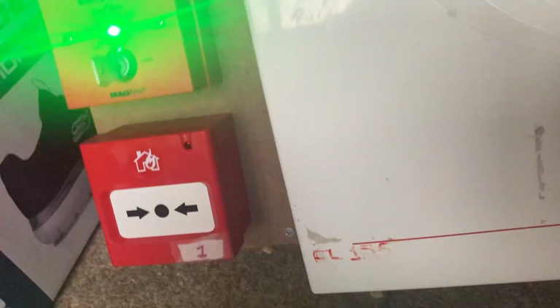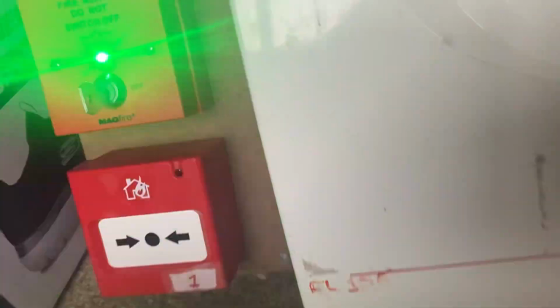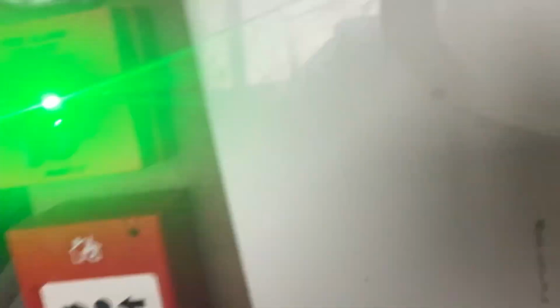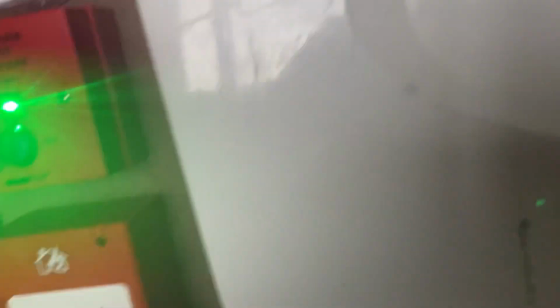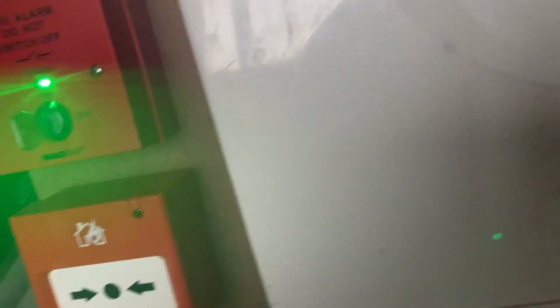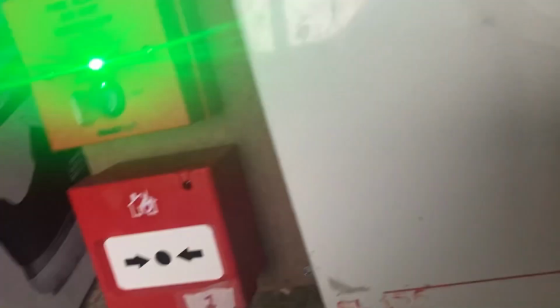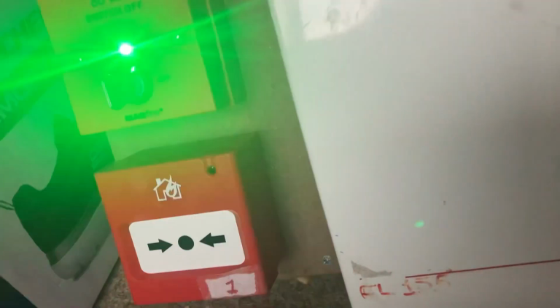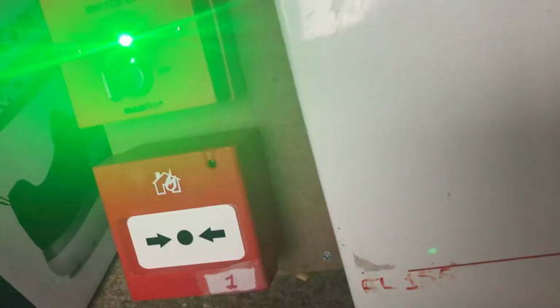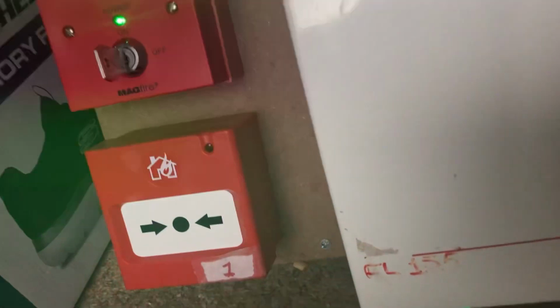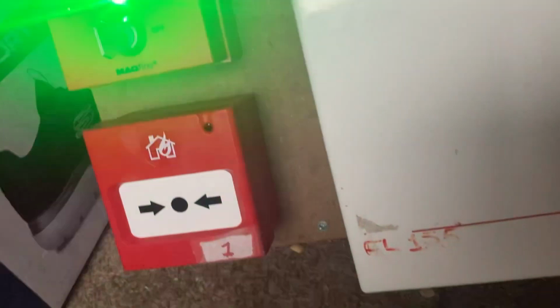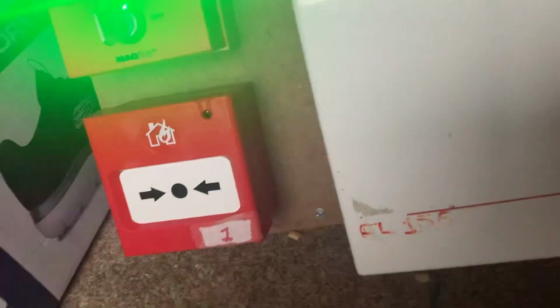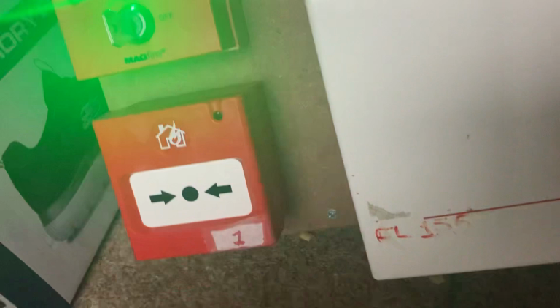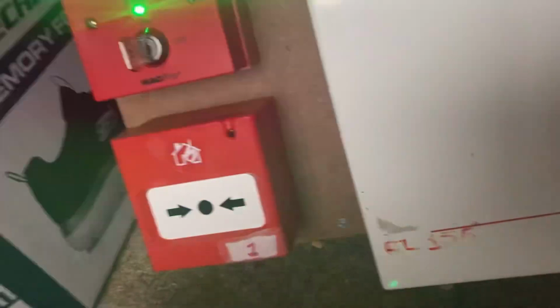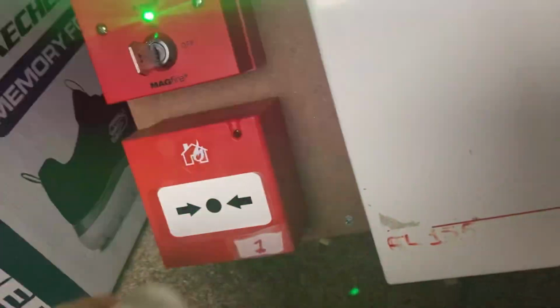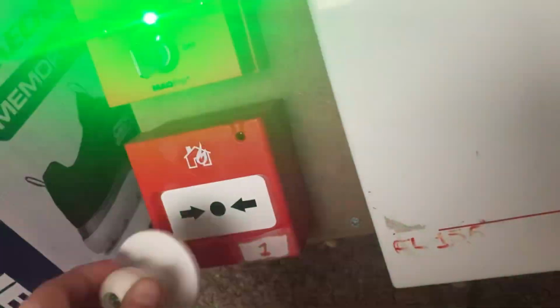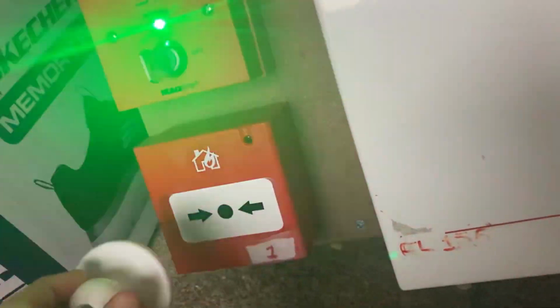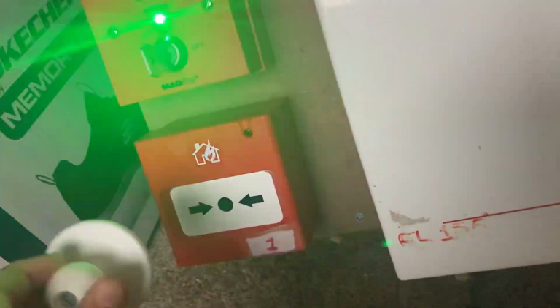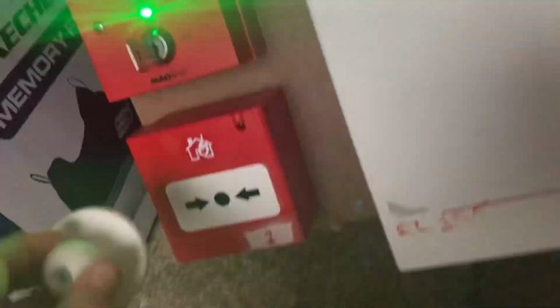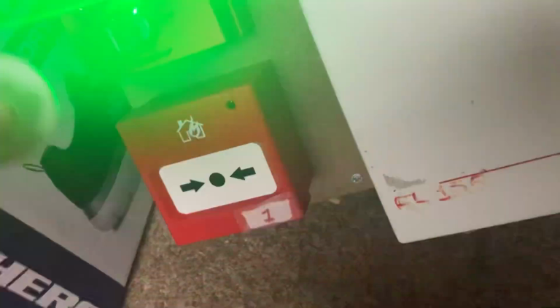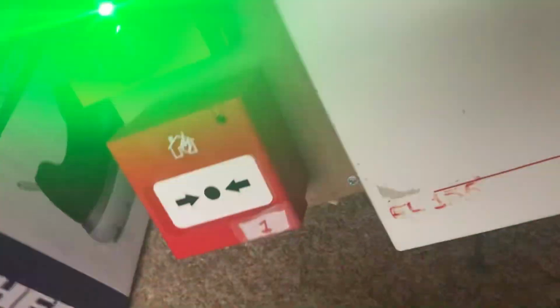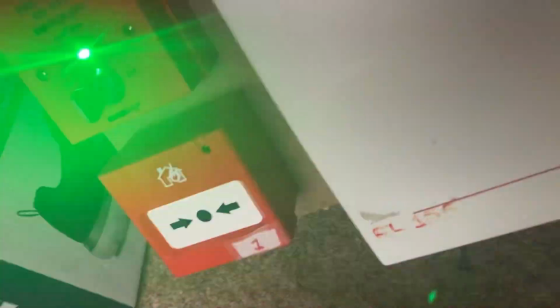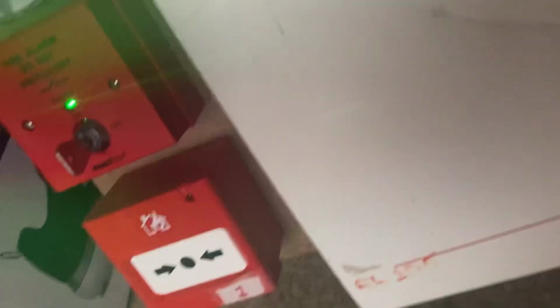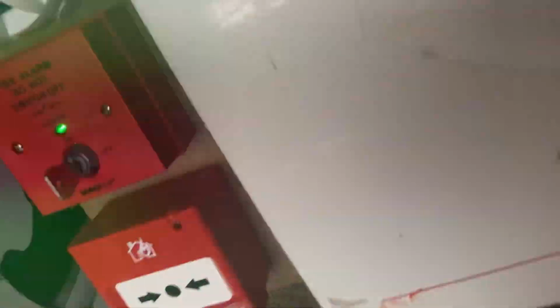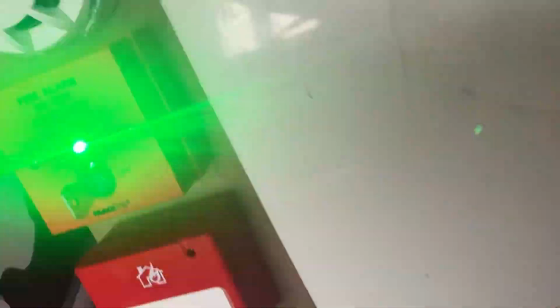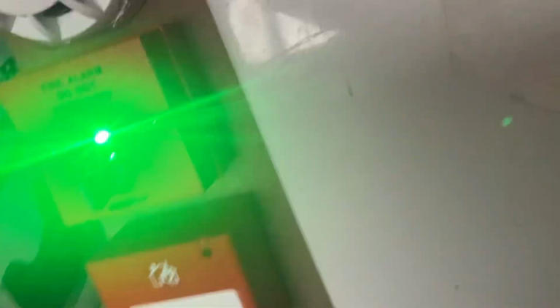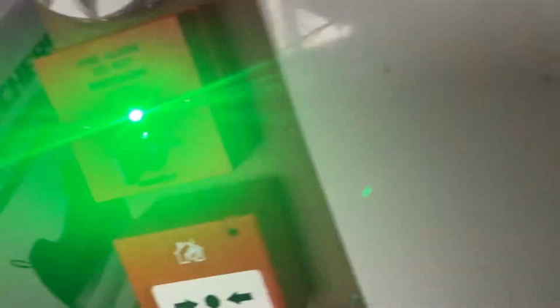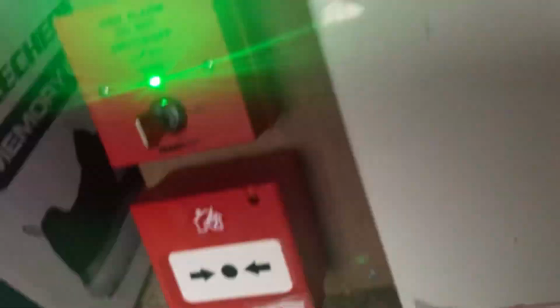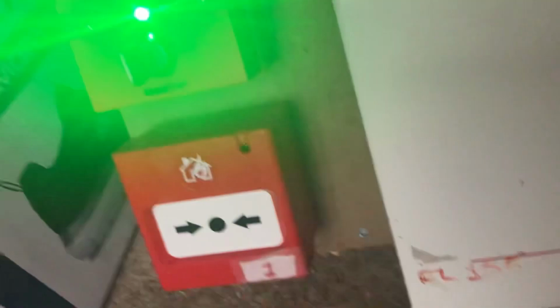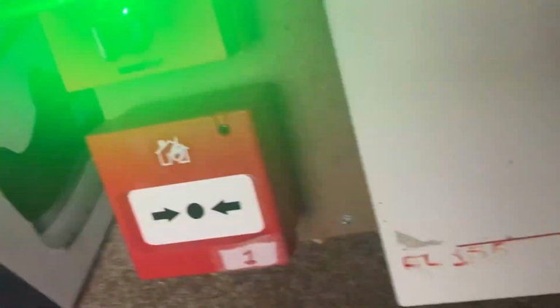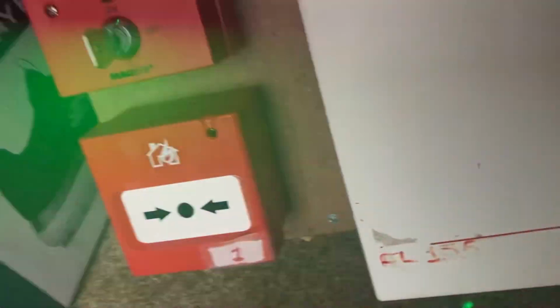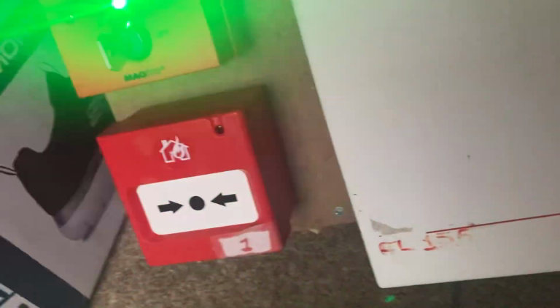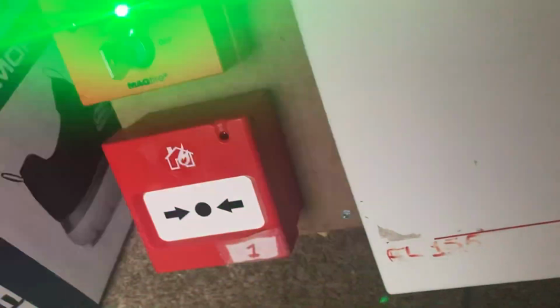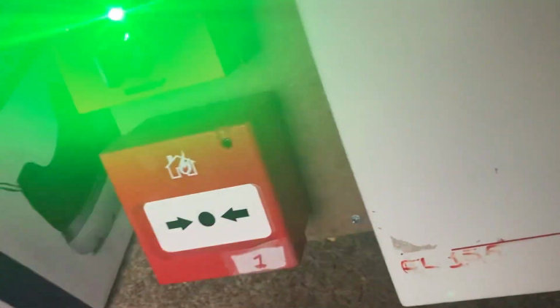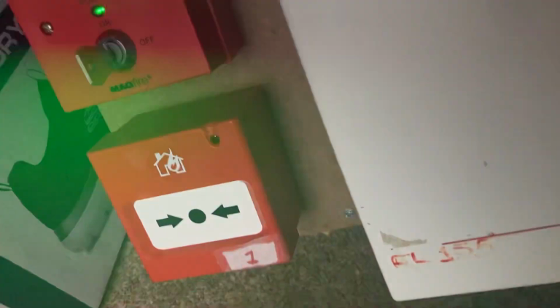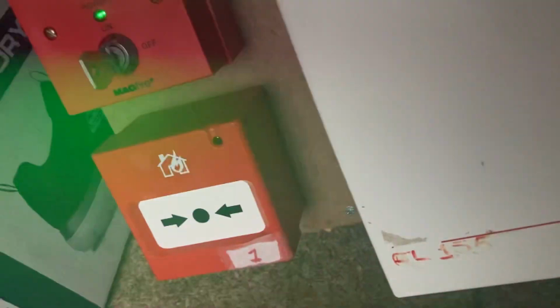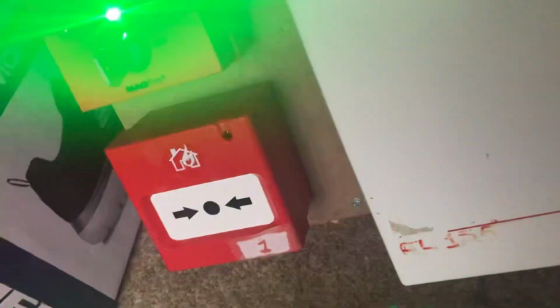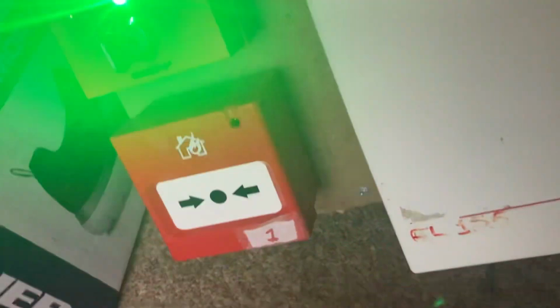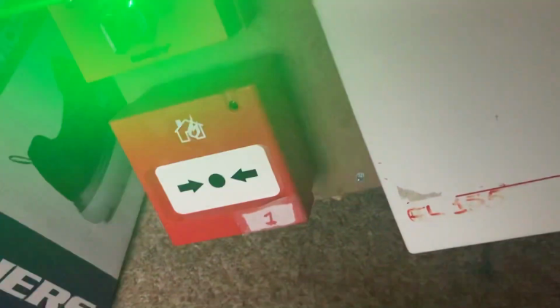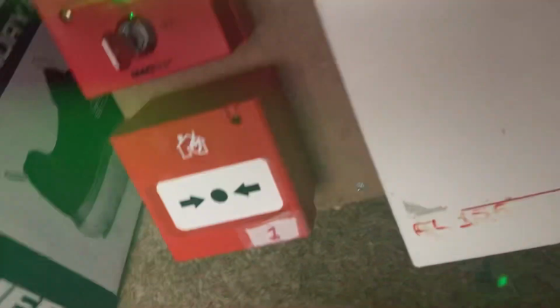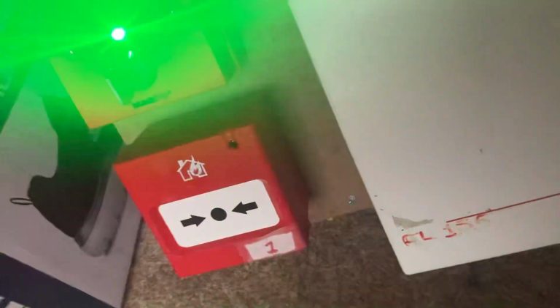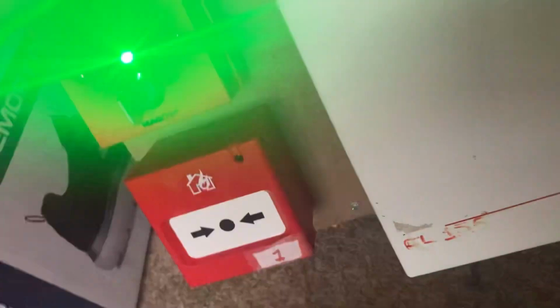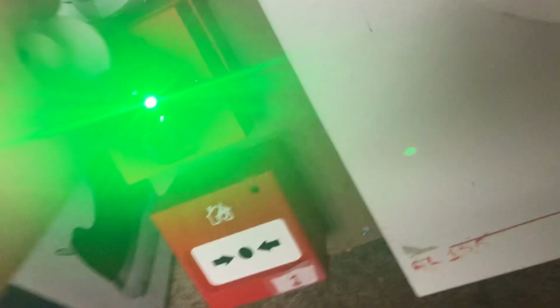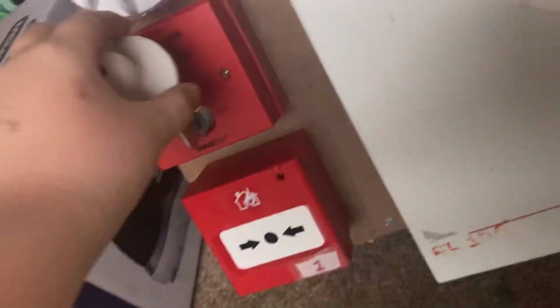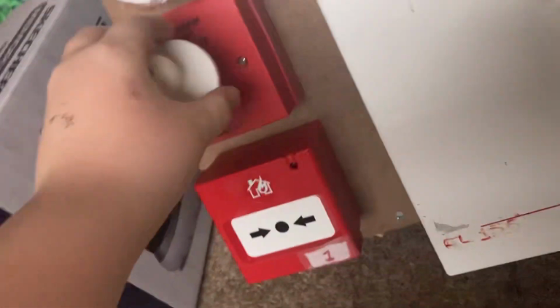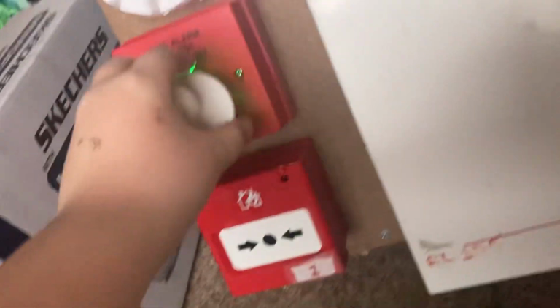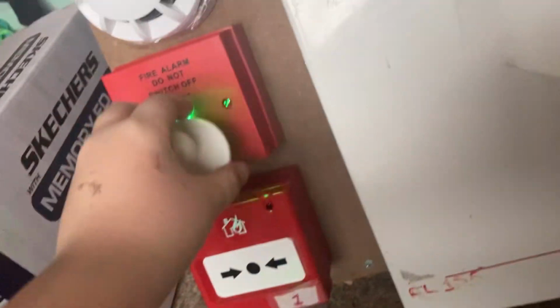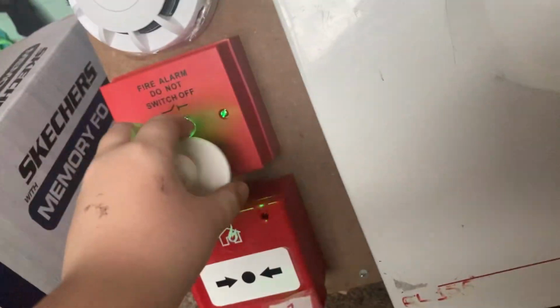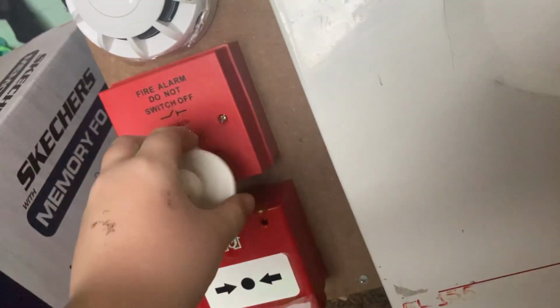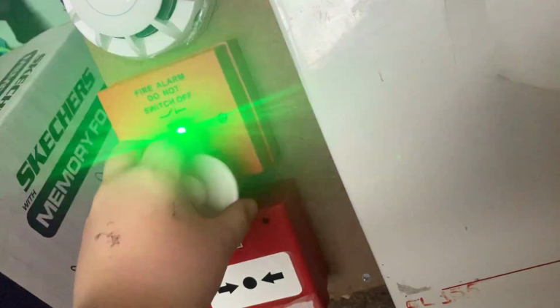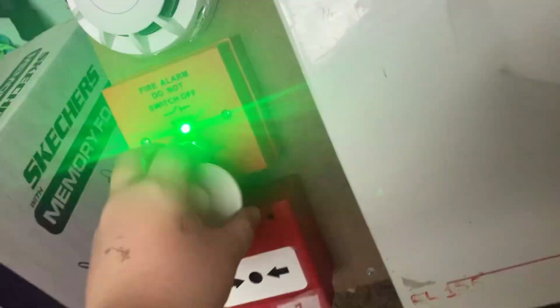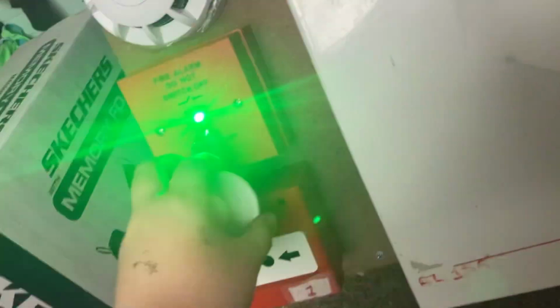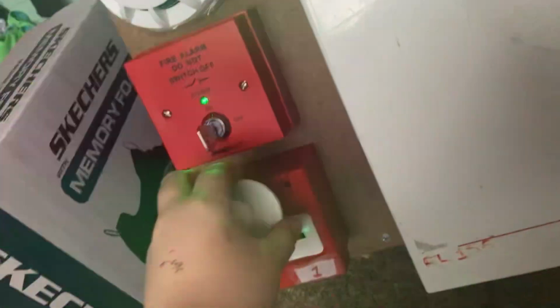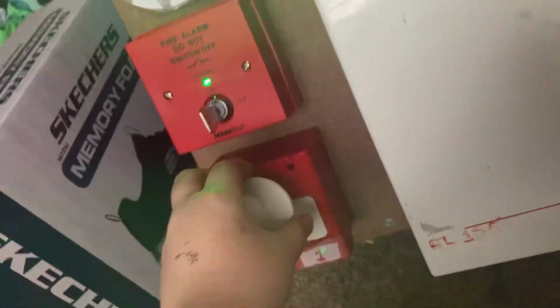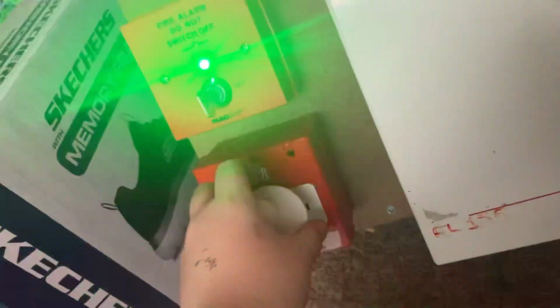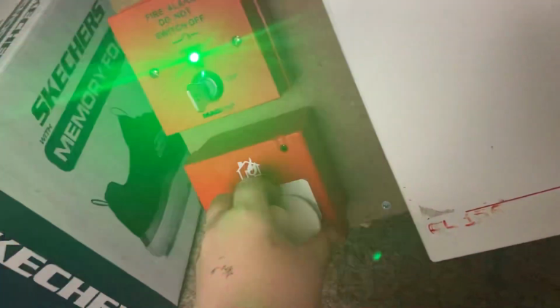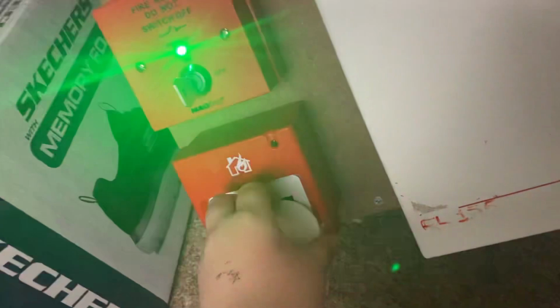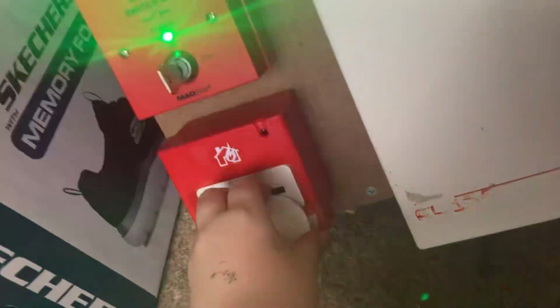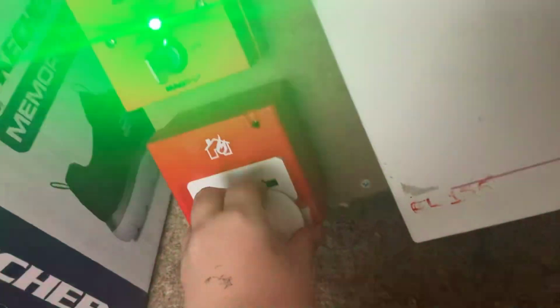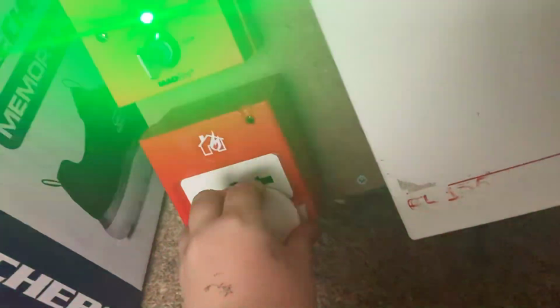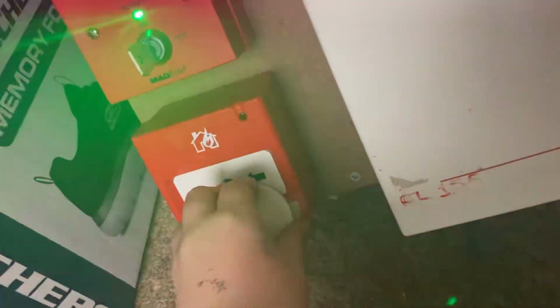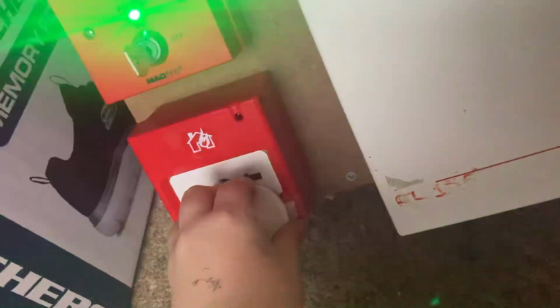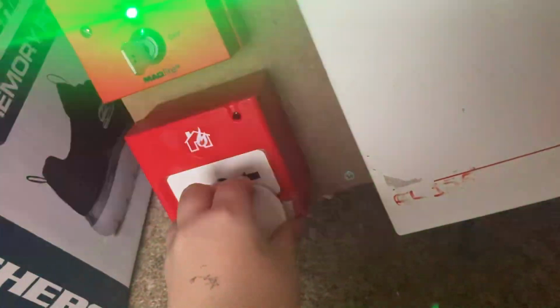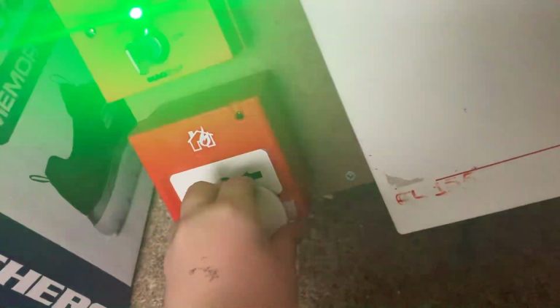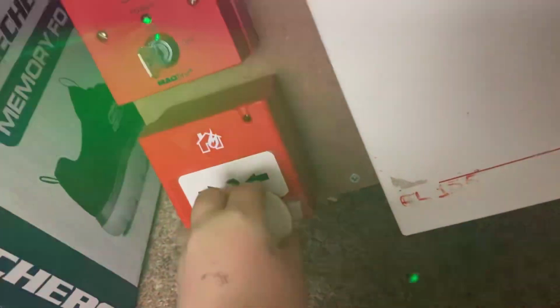Before, basically this used to fall and it used to go like this and hit the call point and activate.